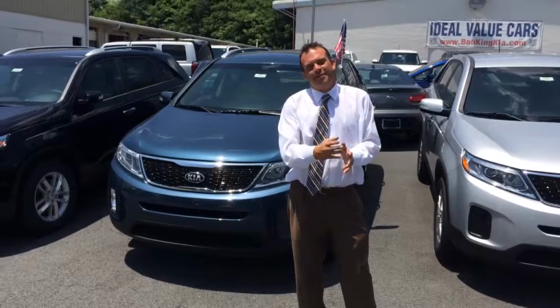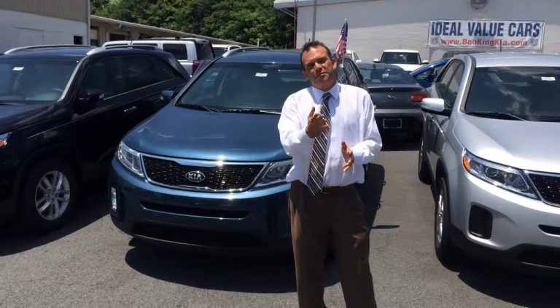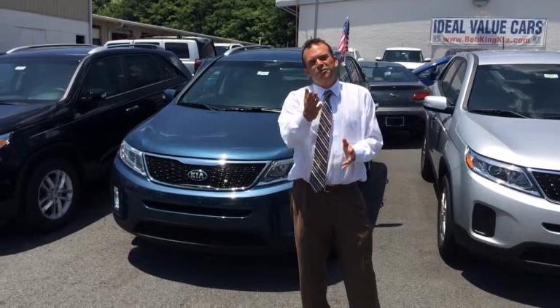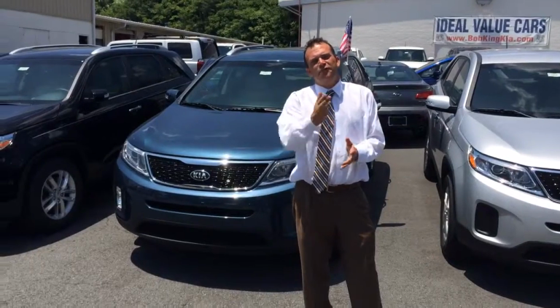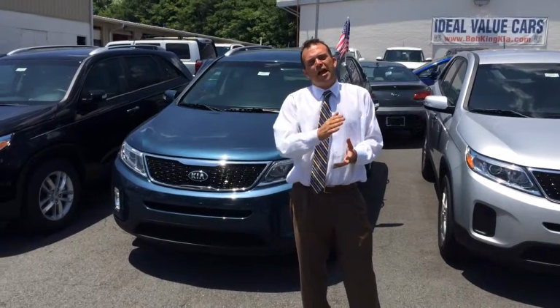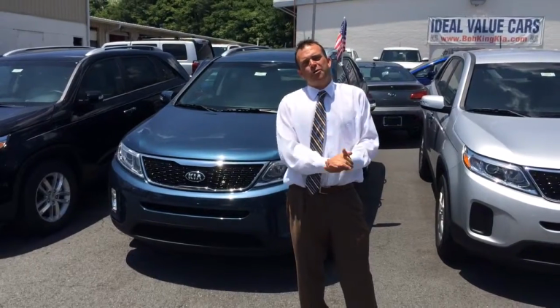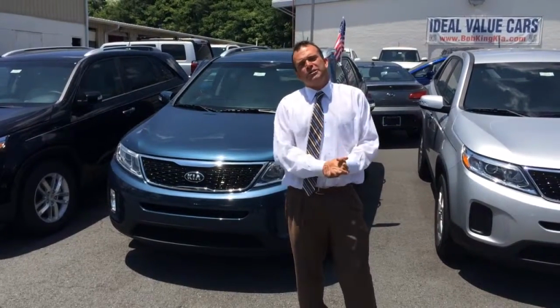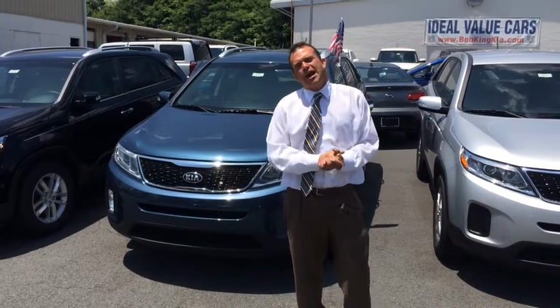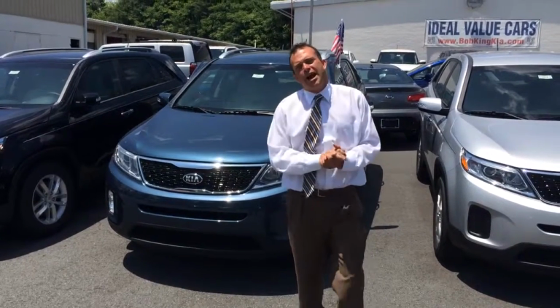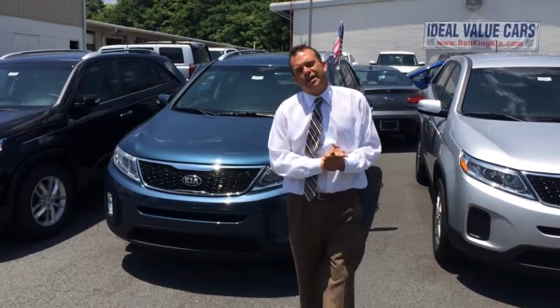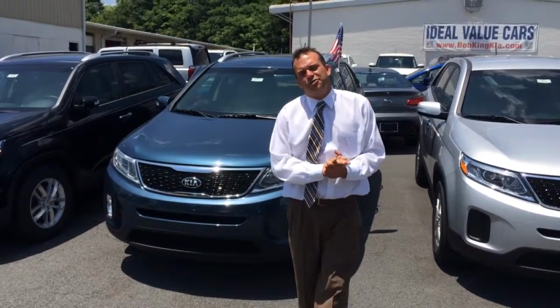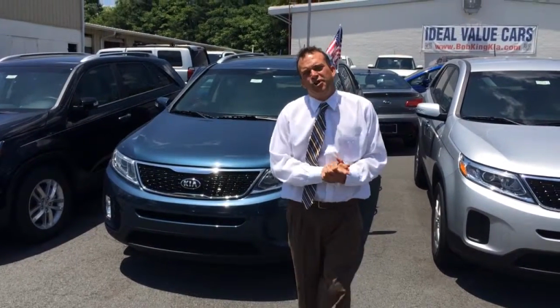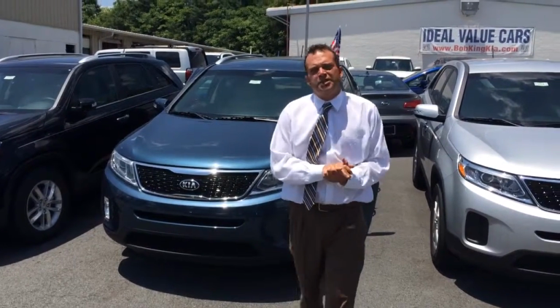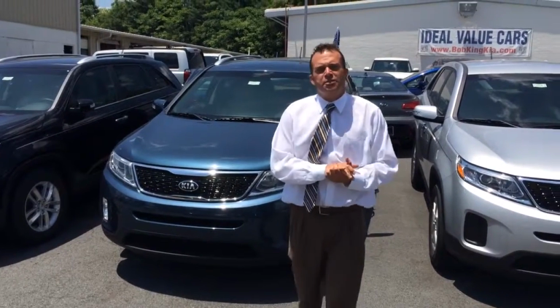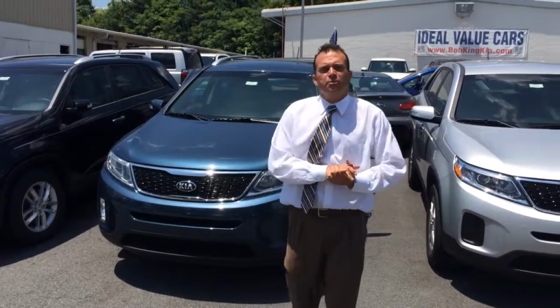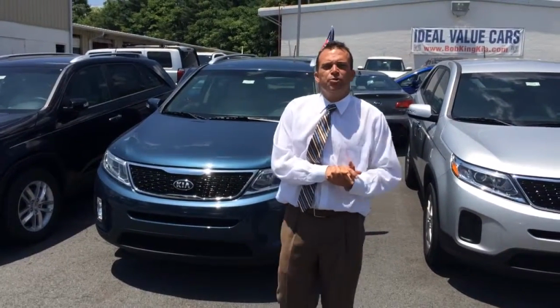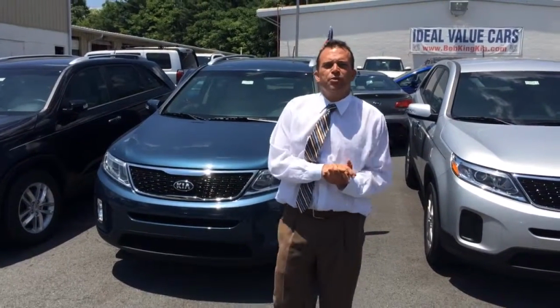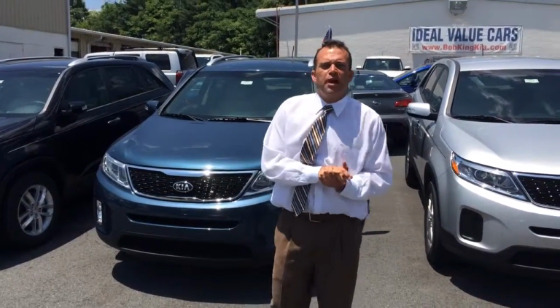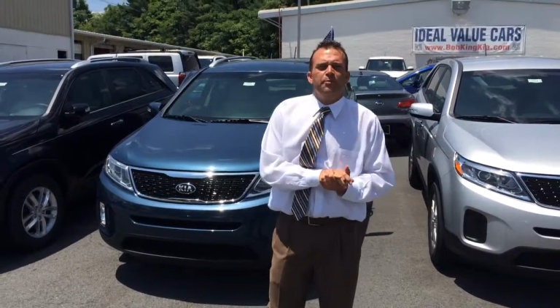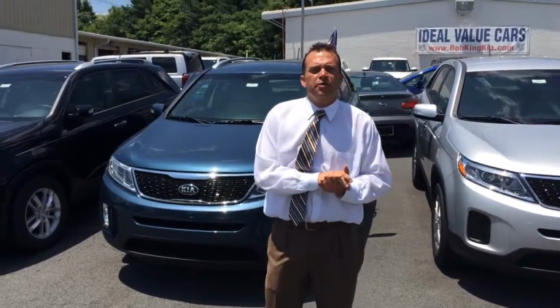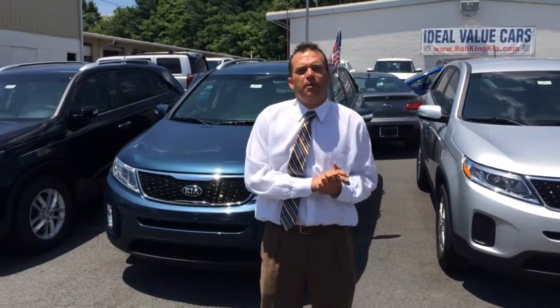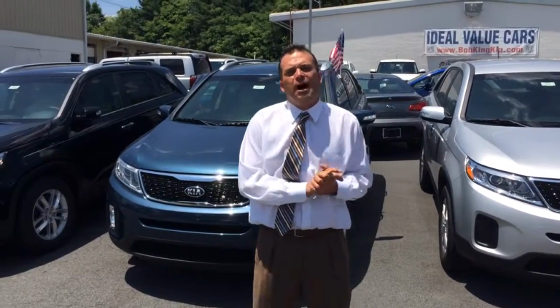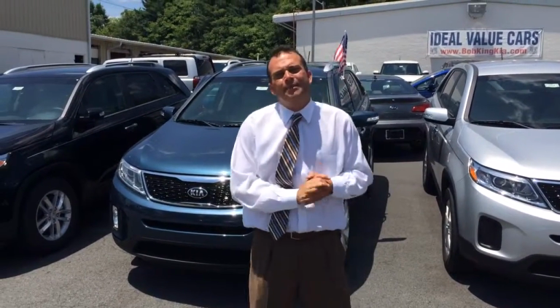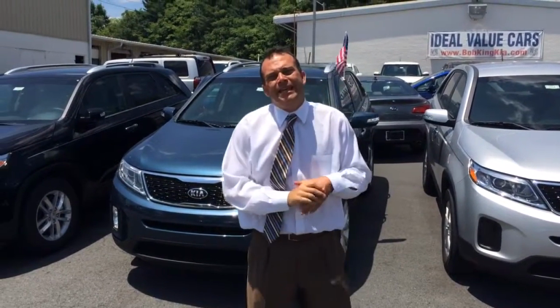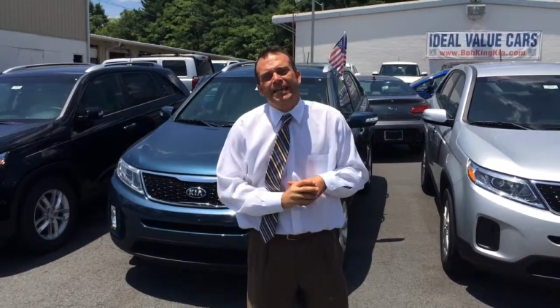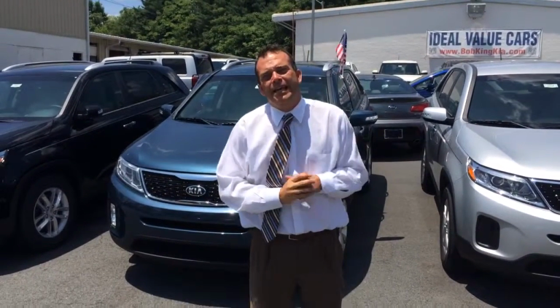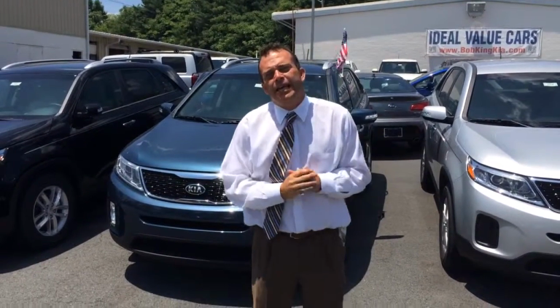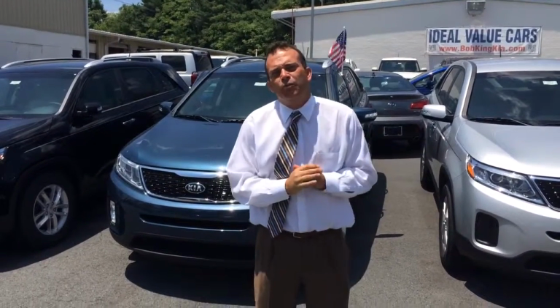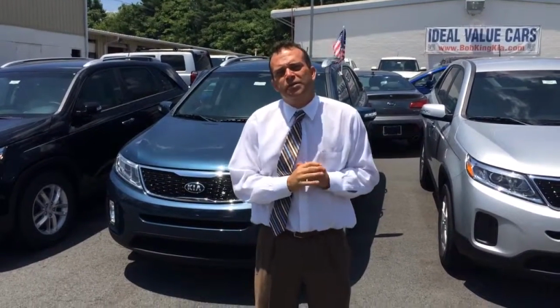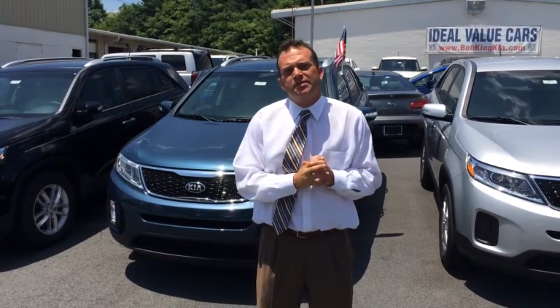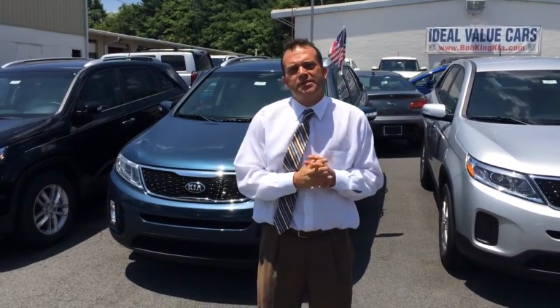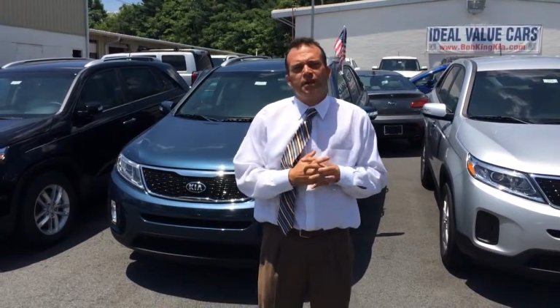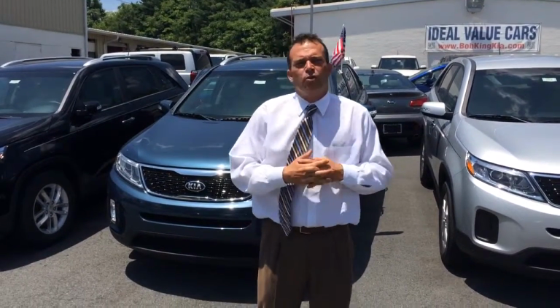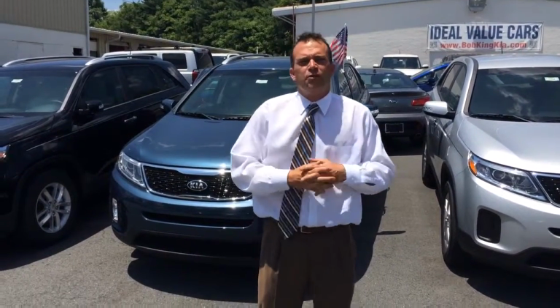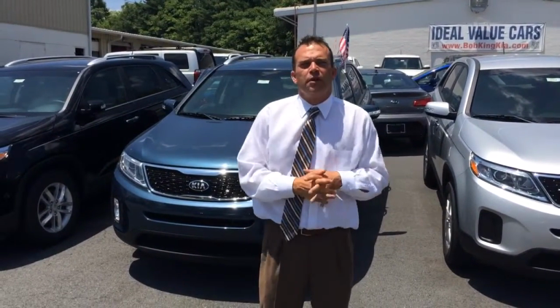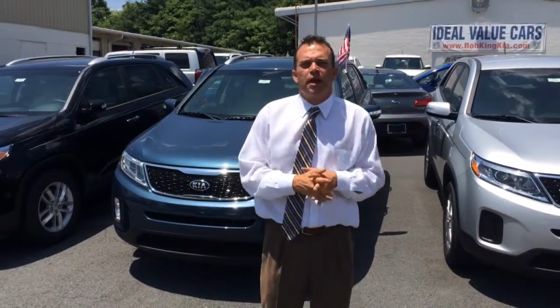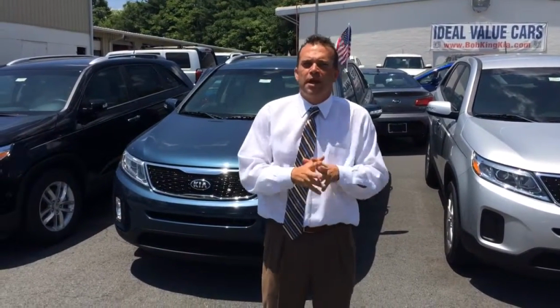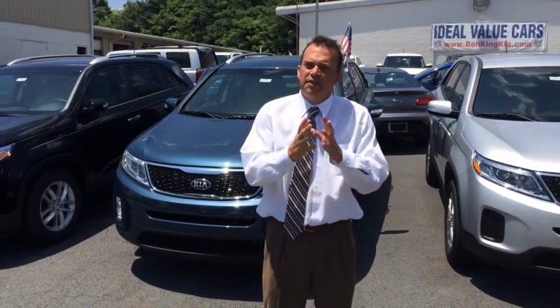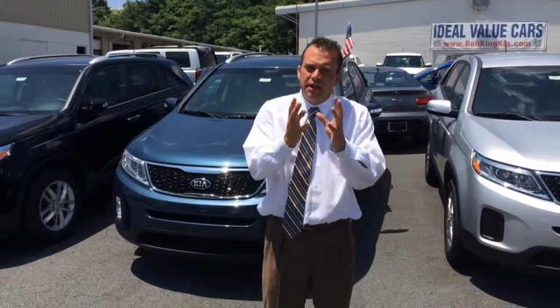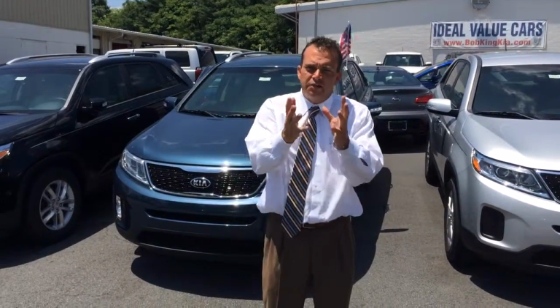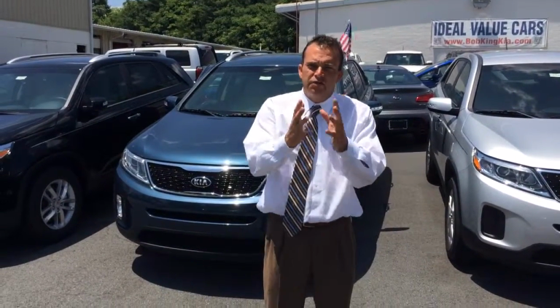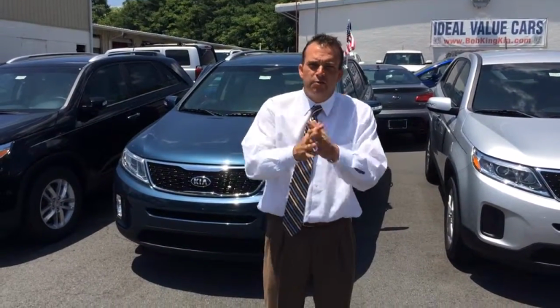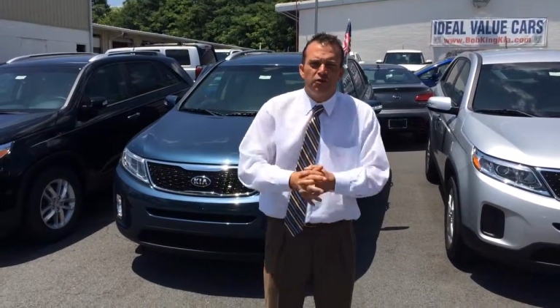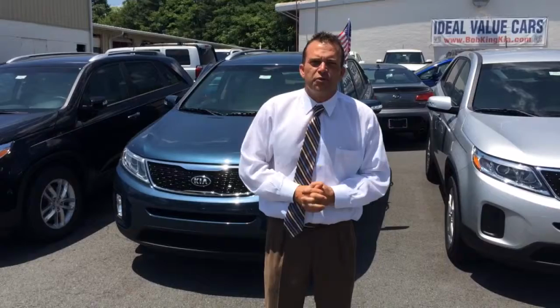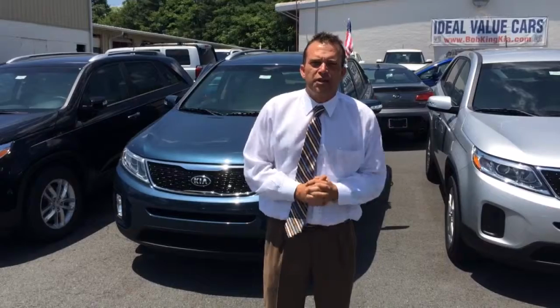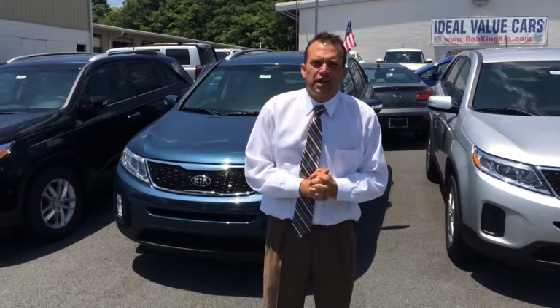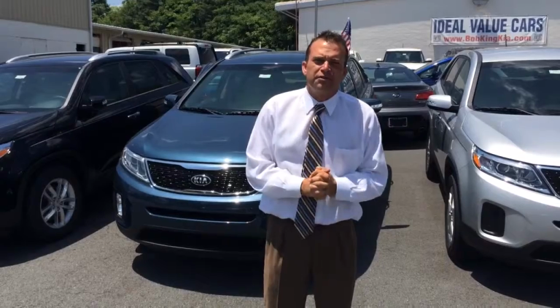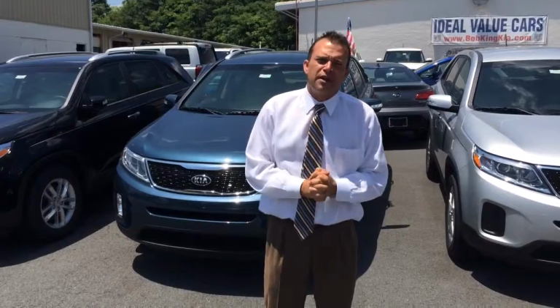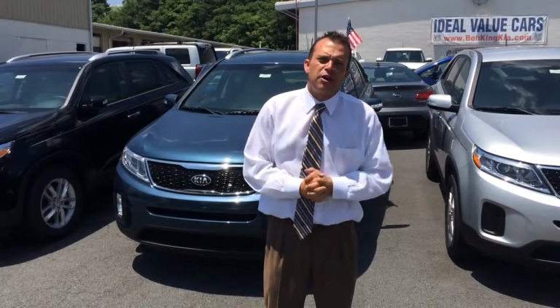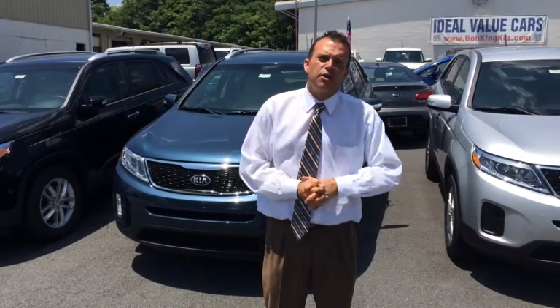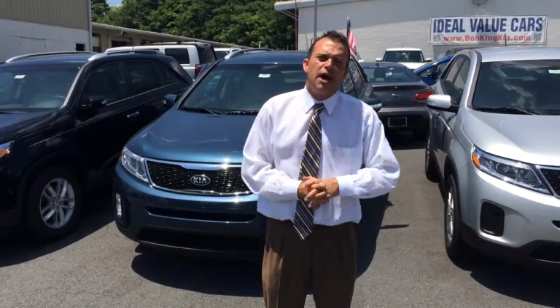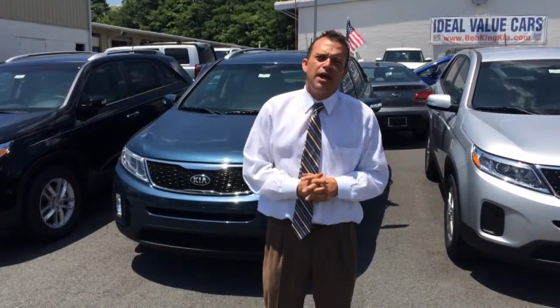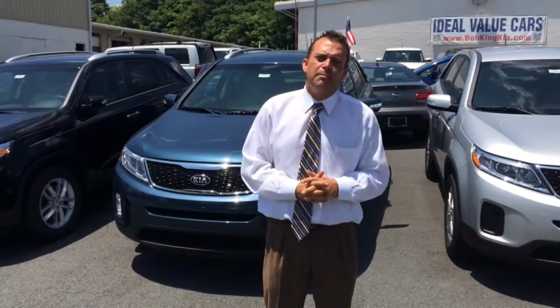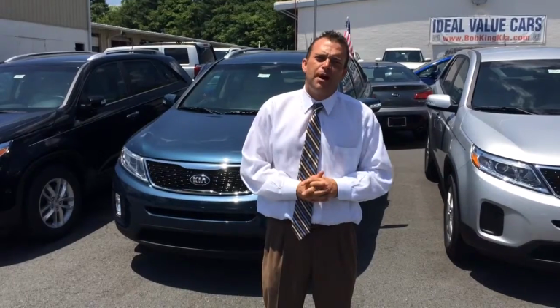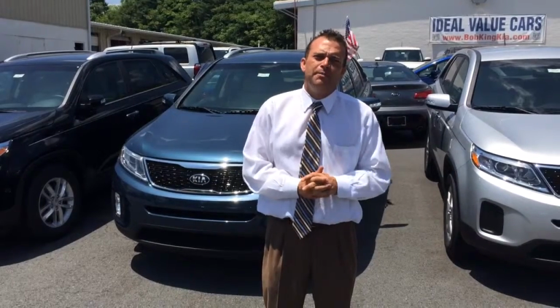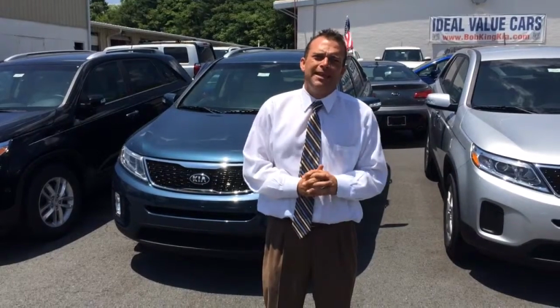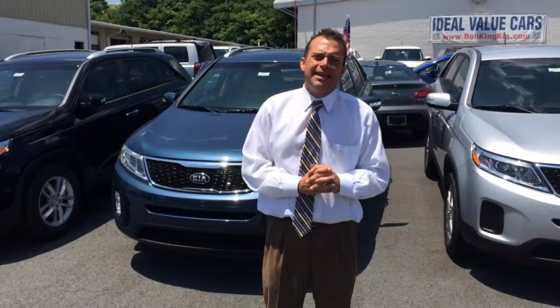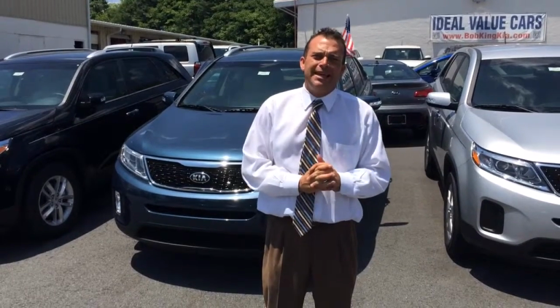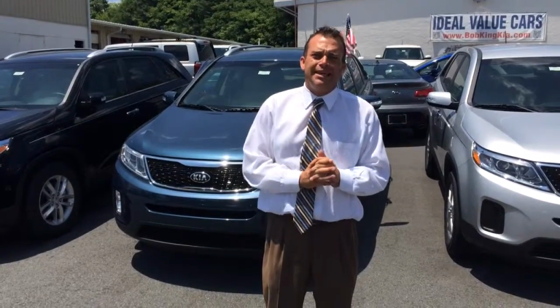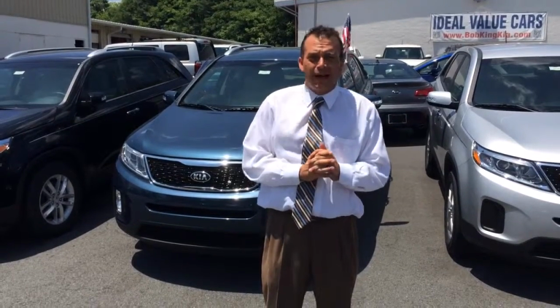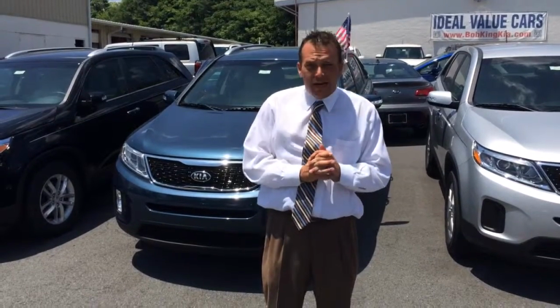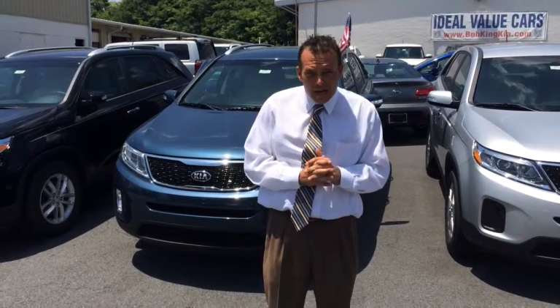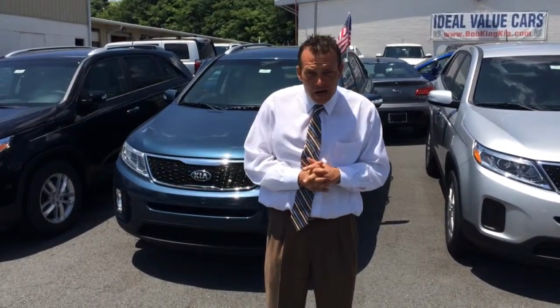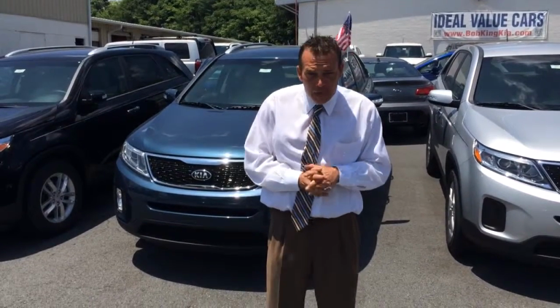Mr. Flowers, hi, it's Jason Brewer. I'm with Bob King Kia in Winston-Salem, North Carolina. Thank you so much for checking us out online at BobKingKia.com.